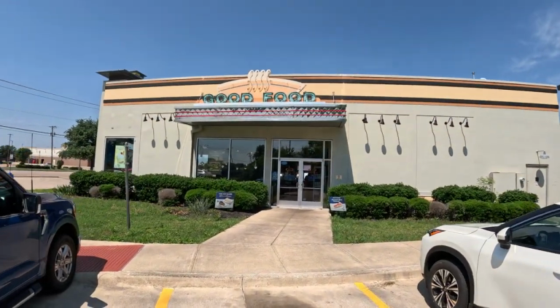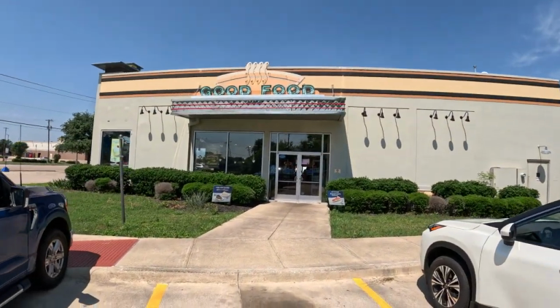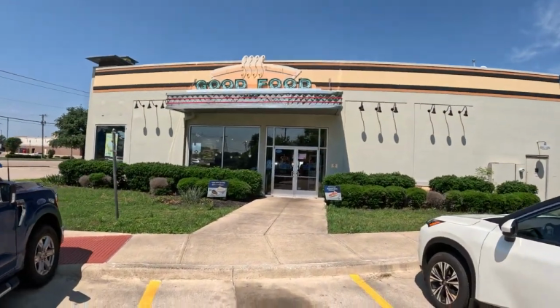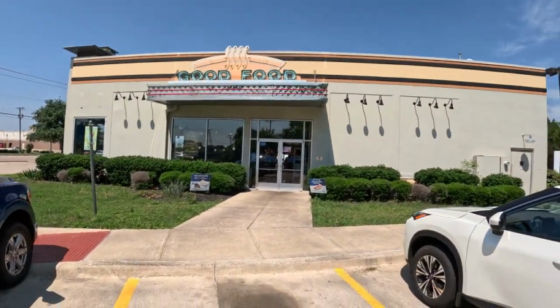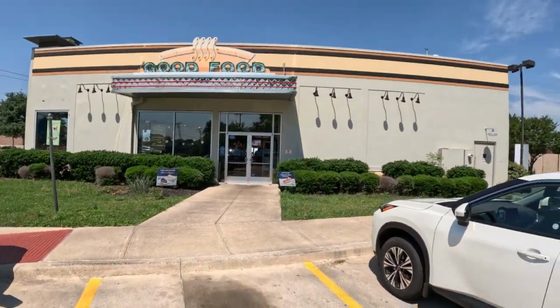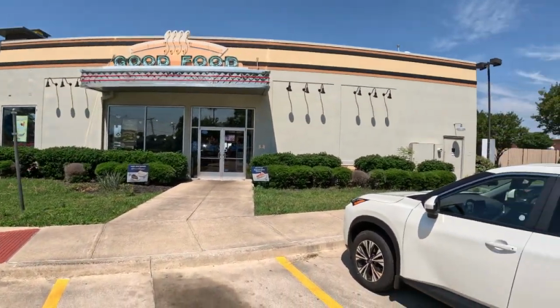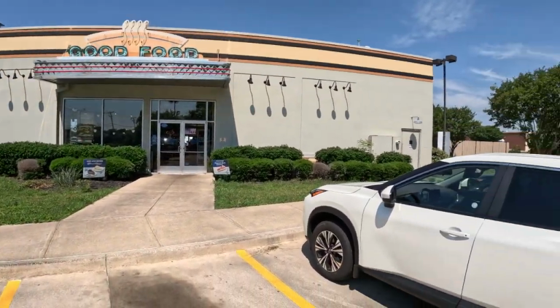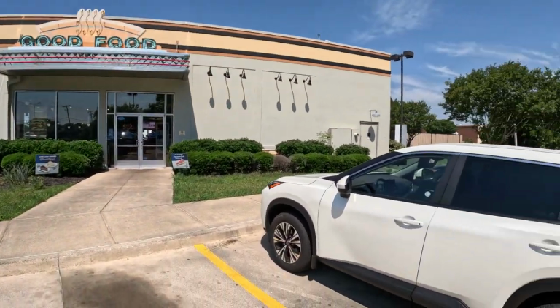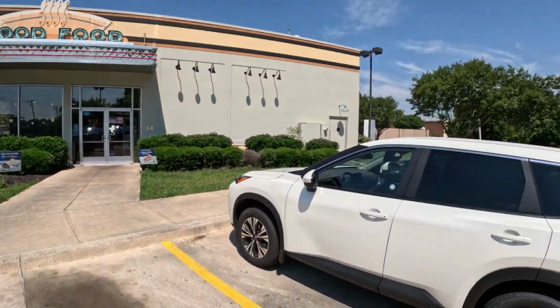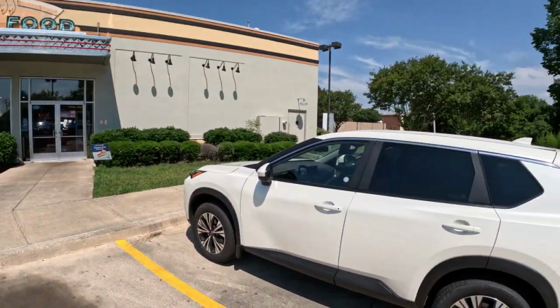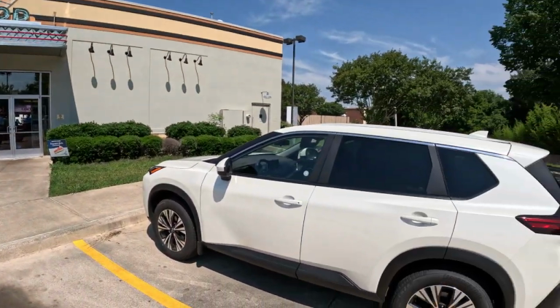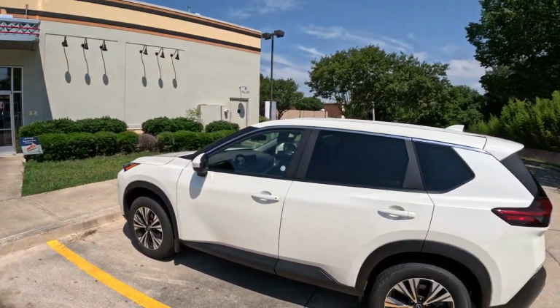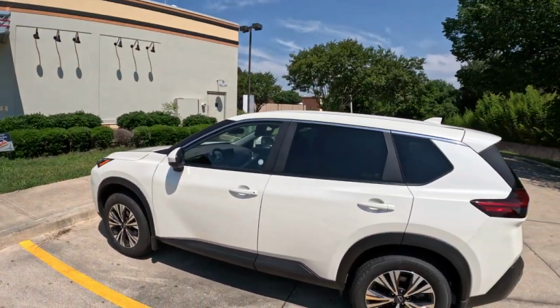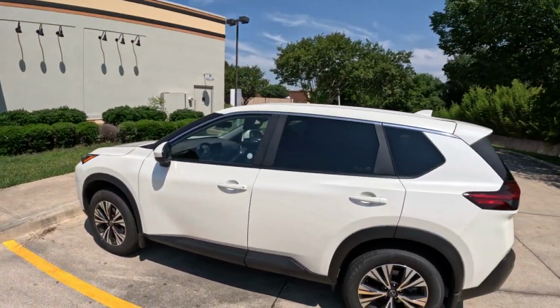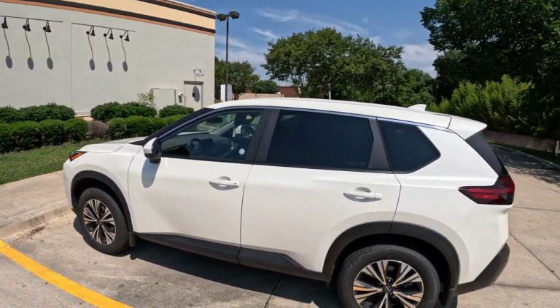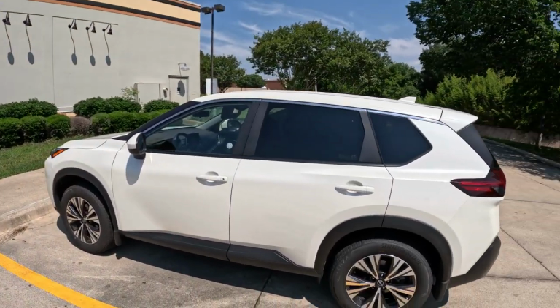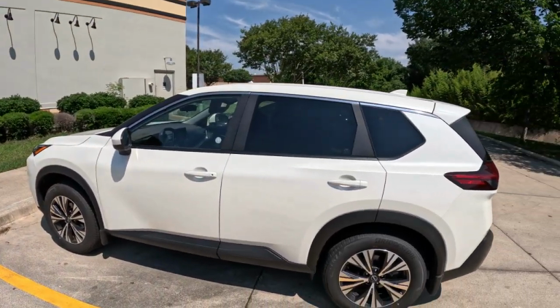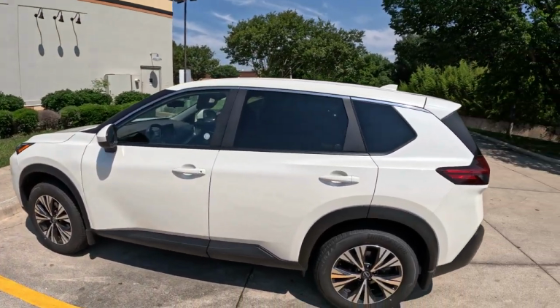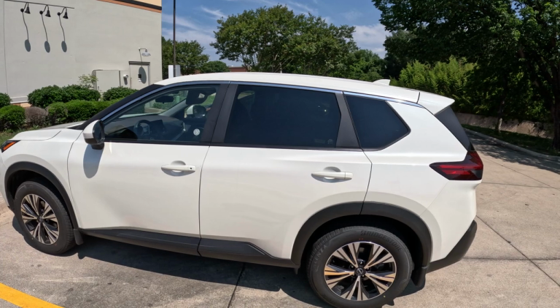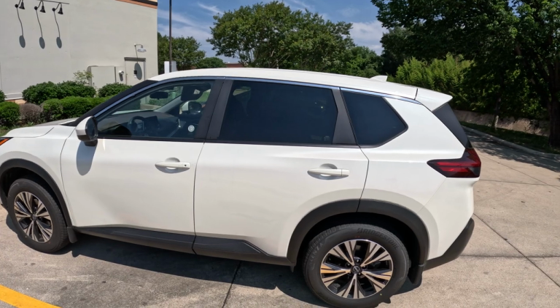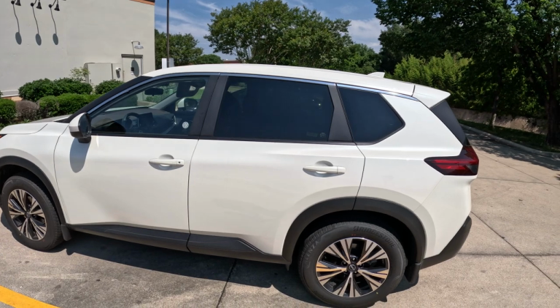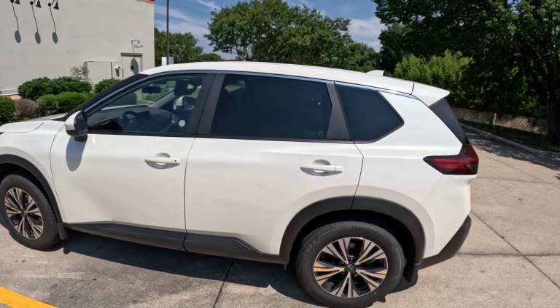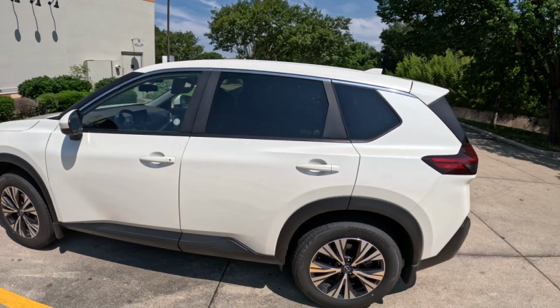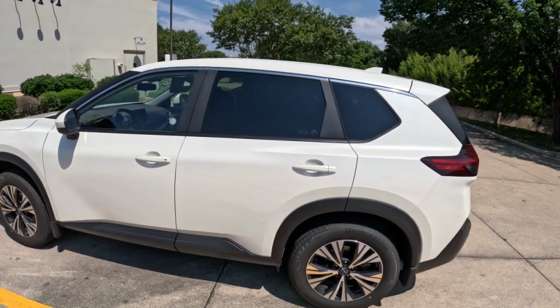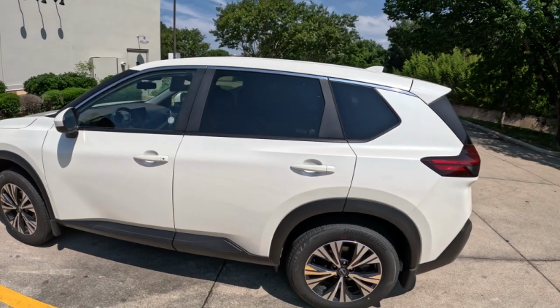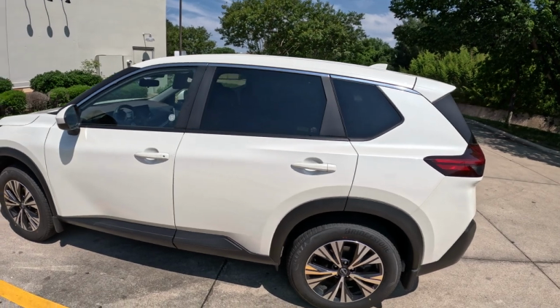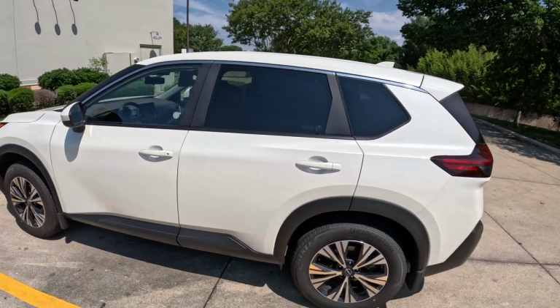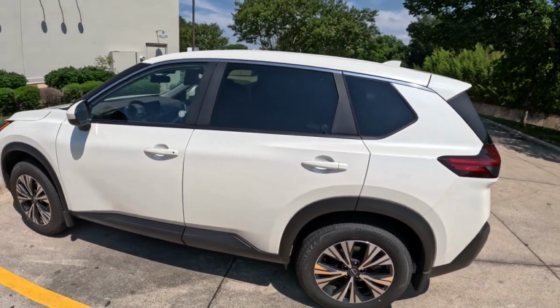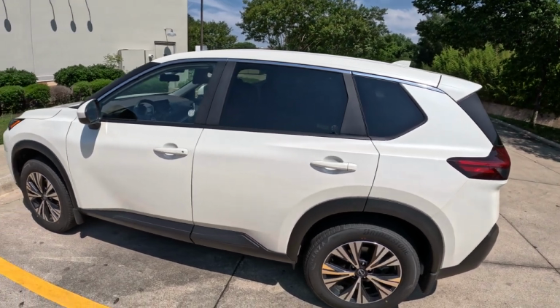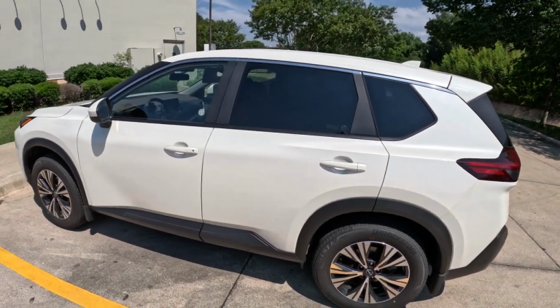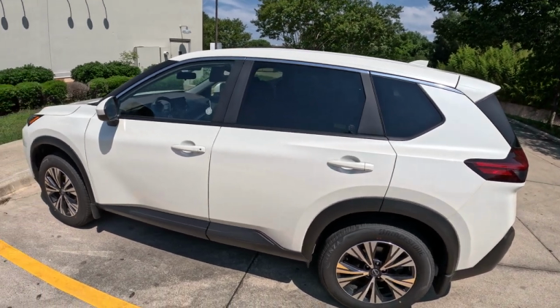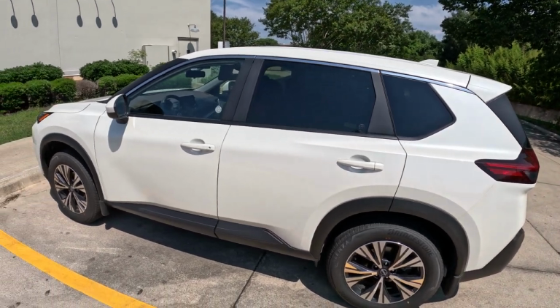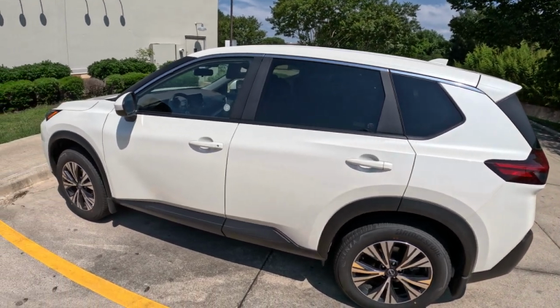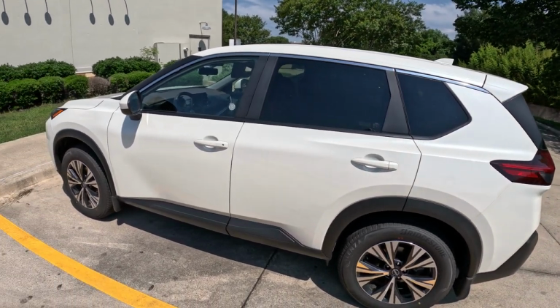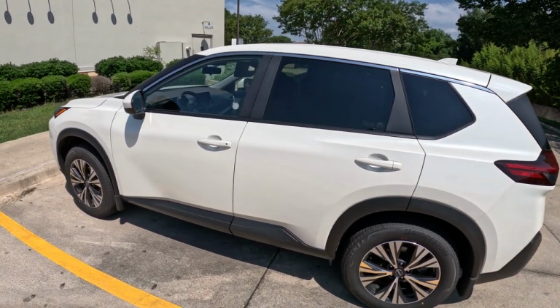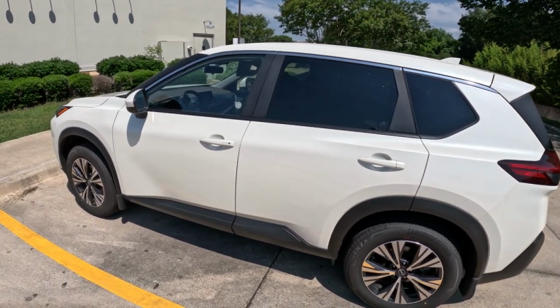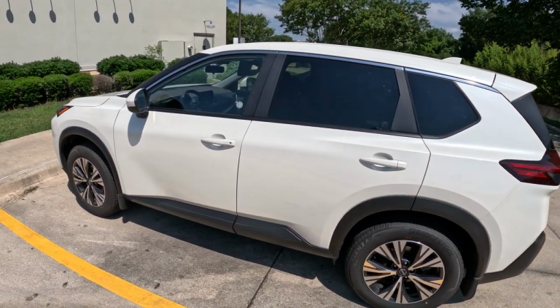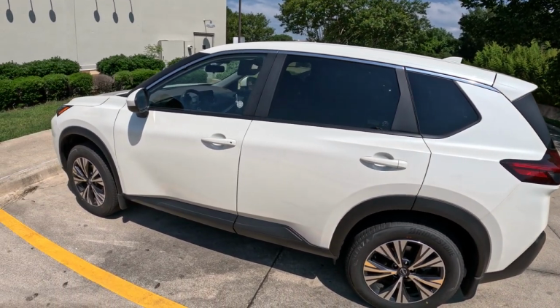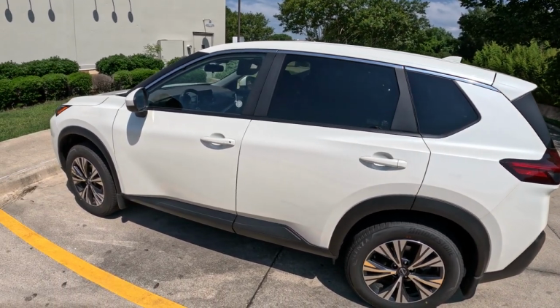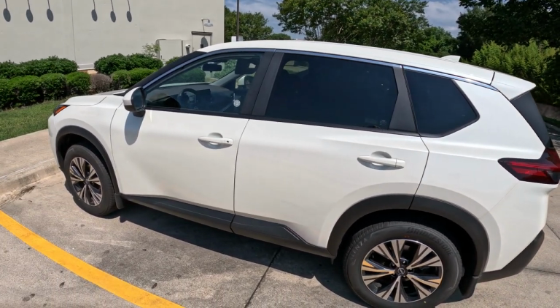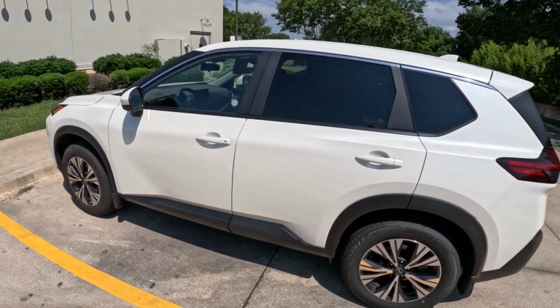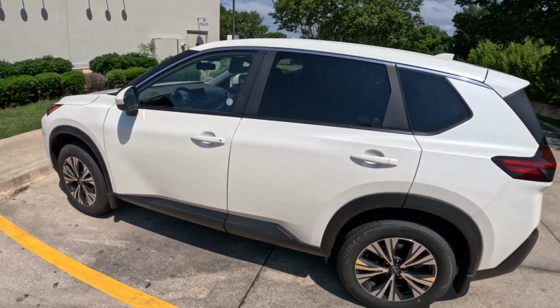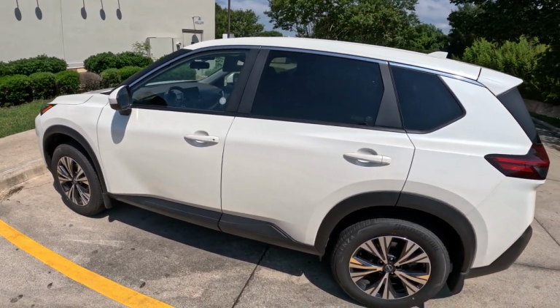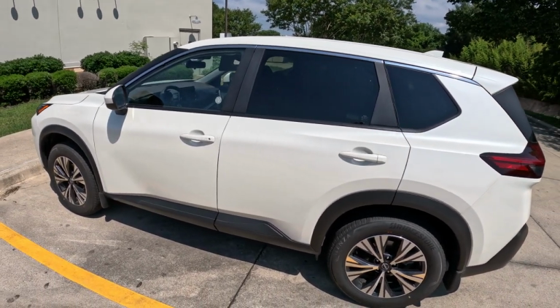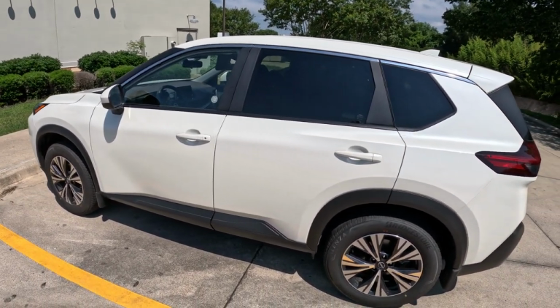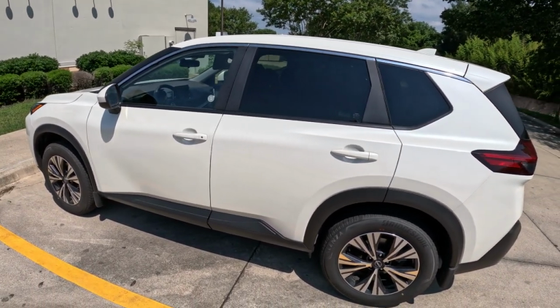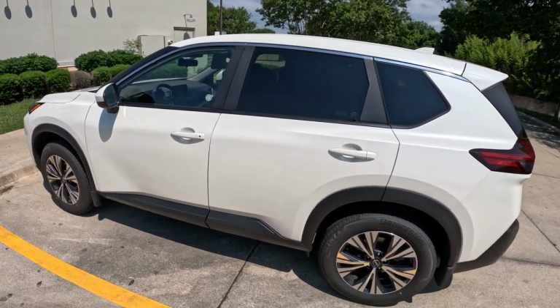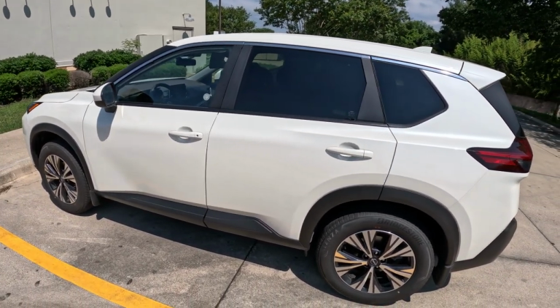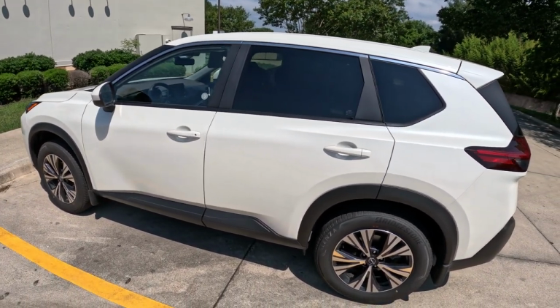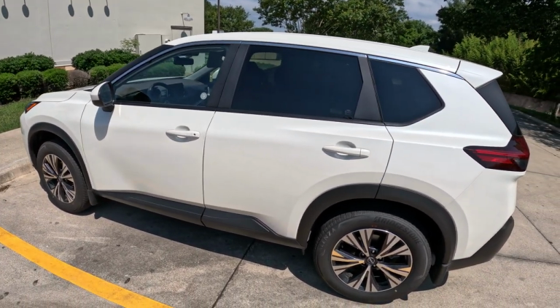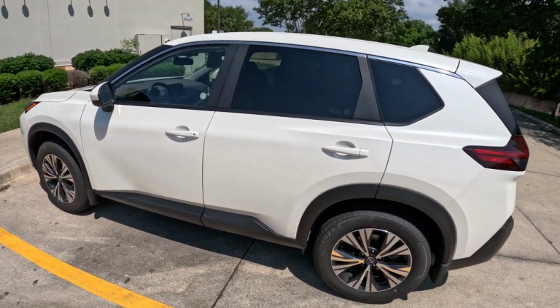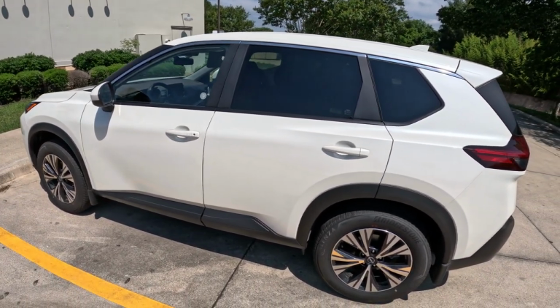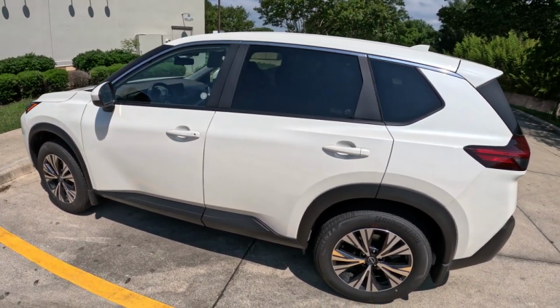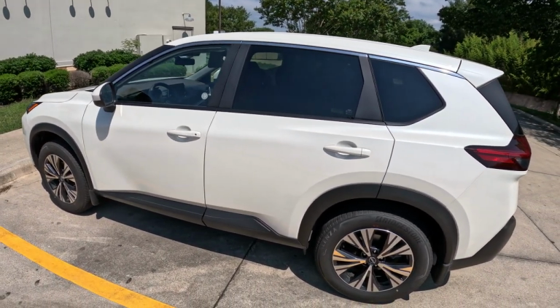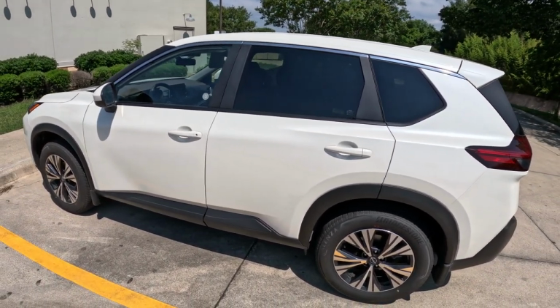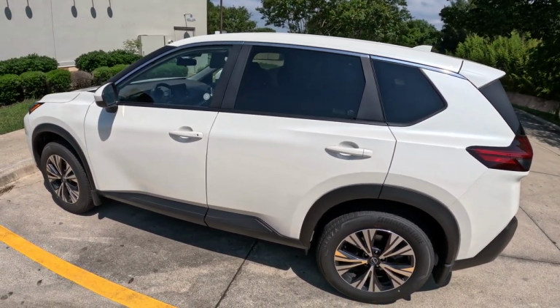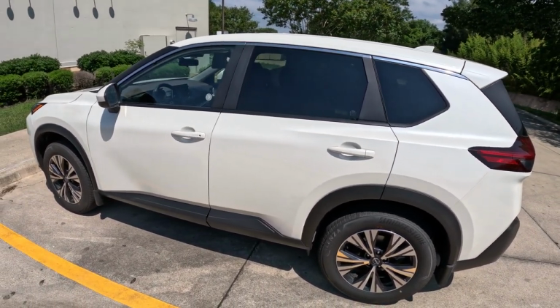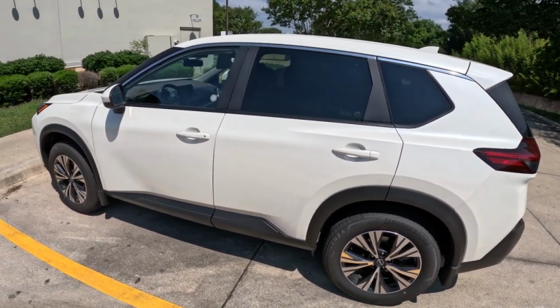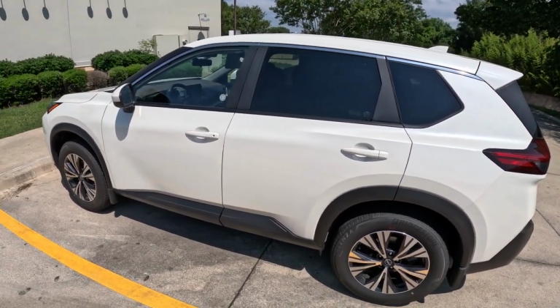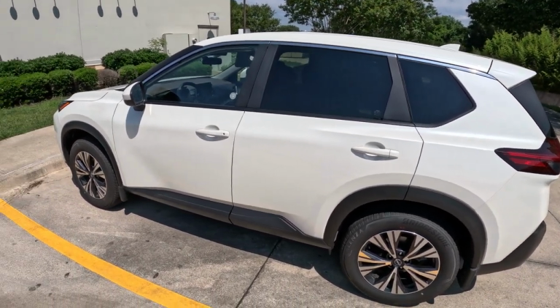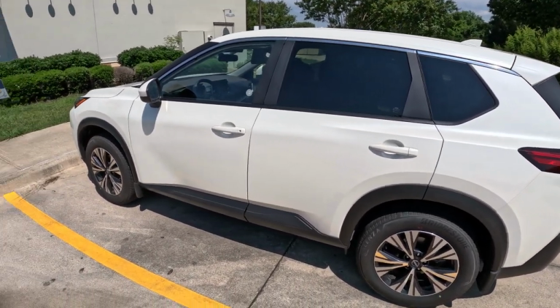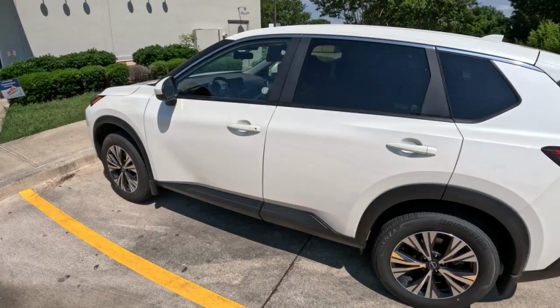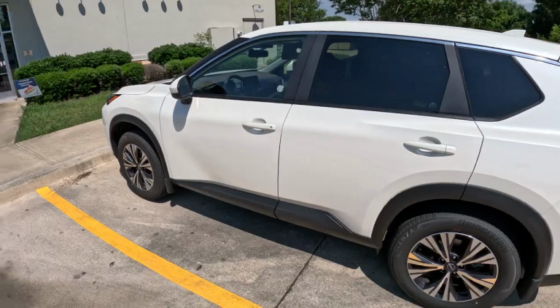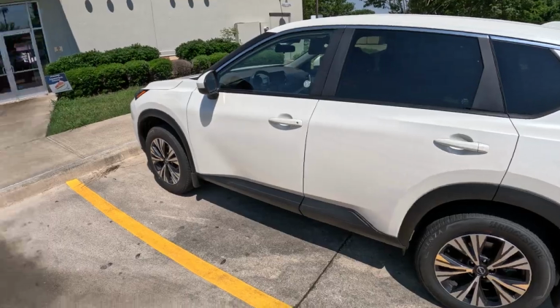This is the car that we have — it's a Nissan Rogue. I'll be ready to head to the hotel here soon.